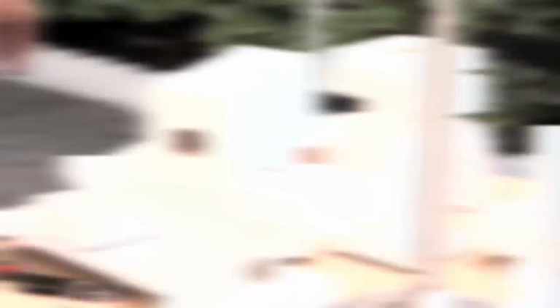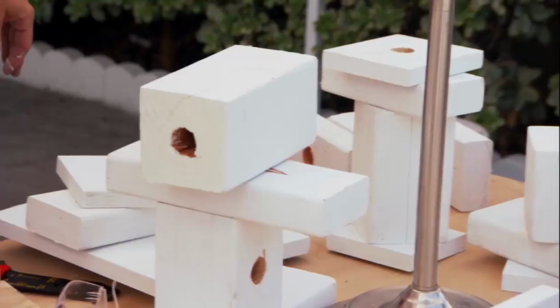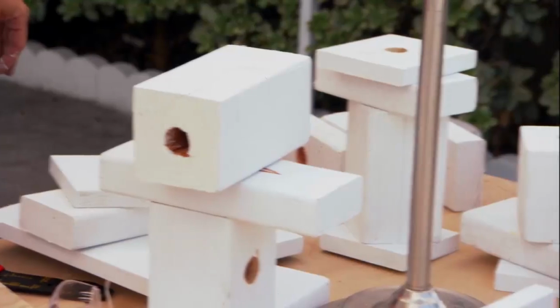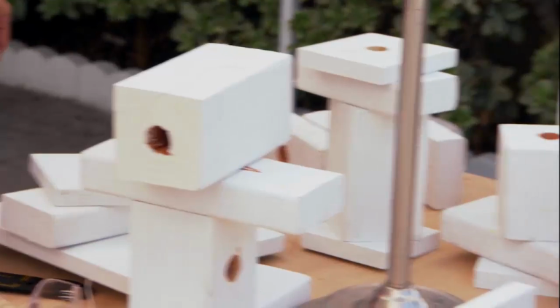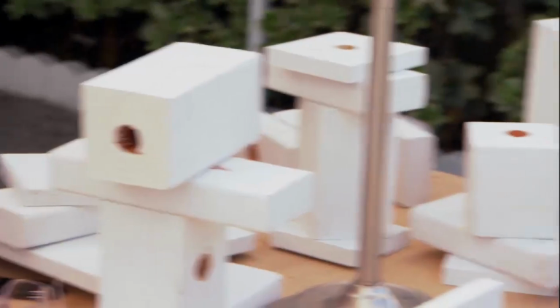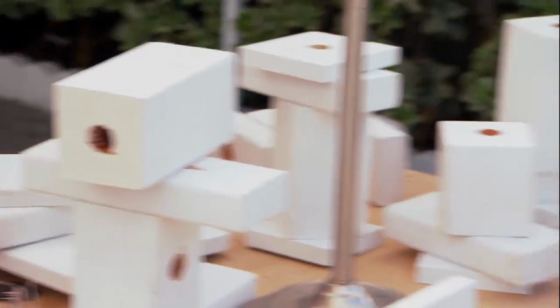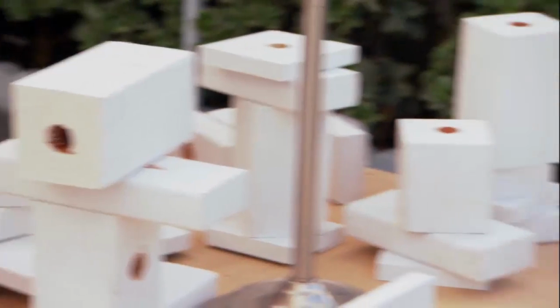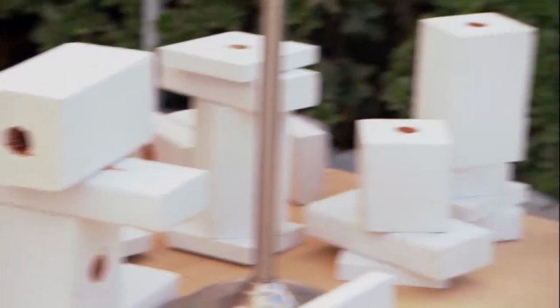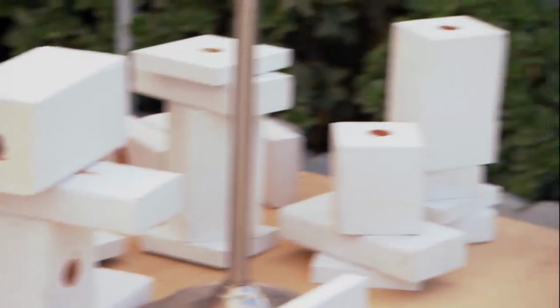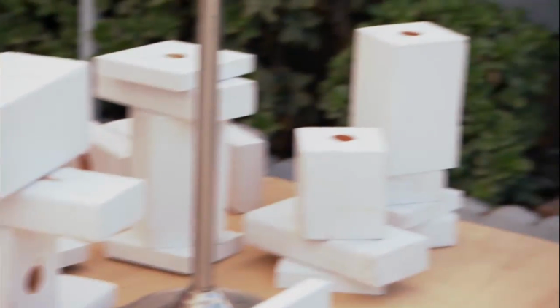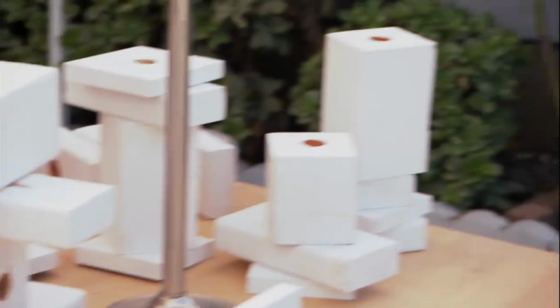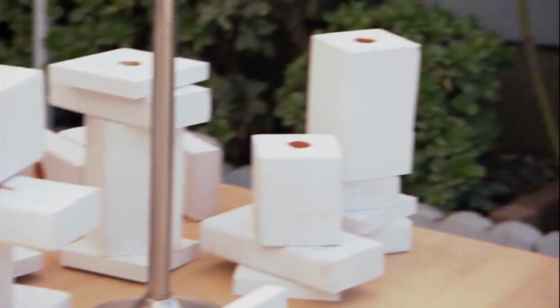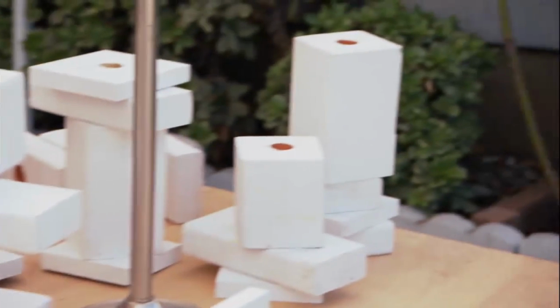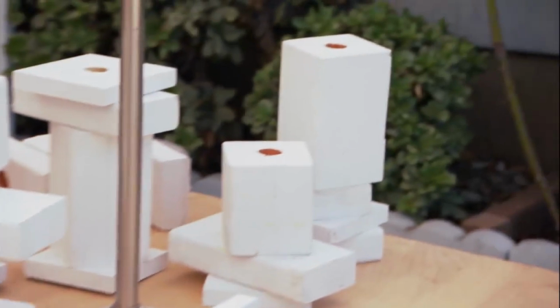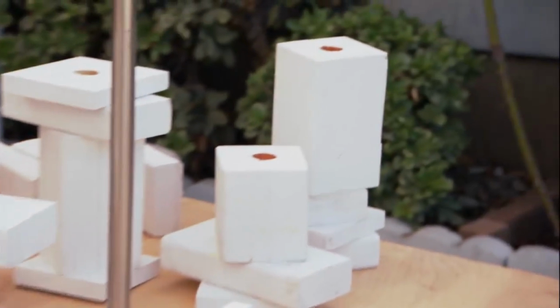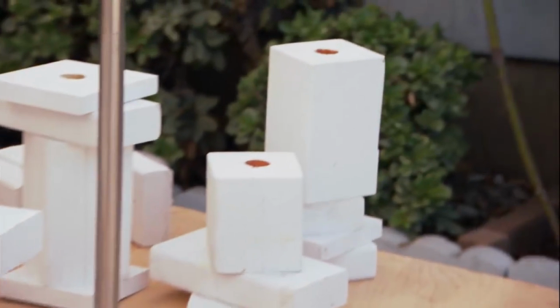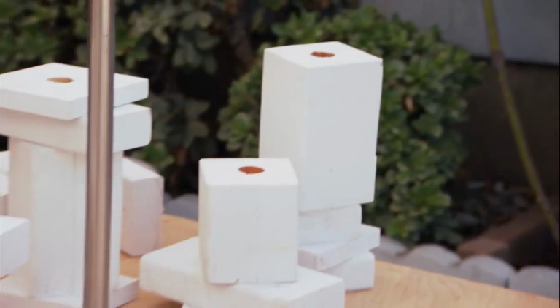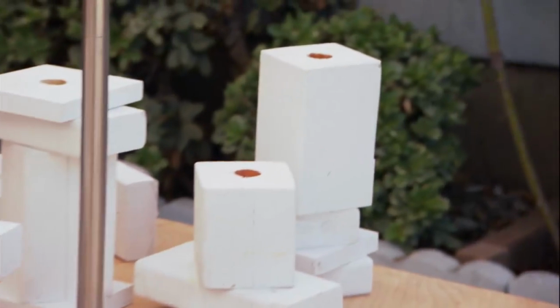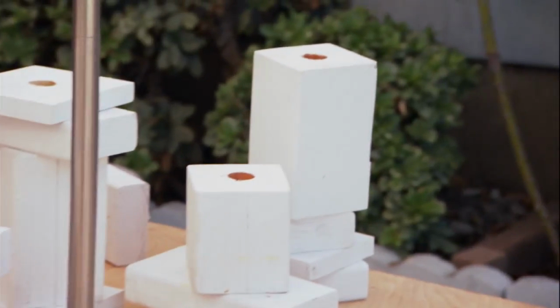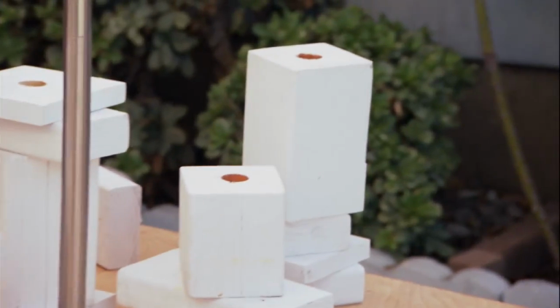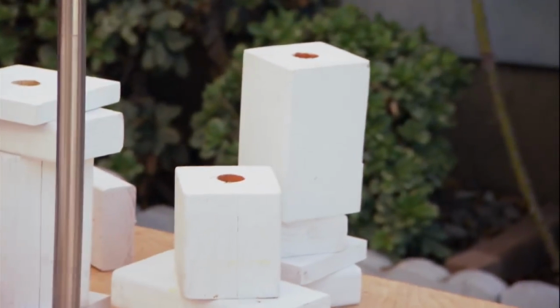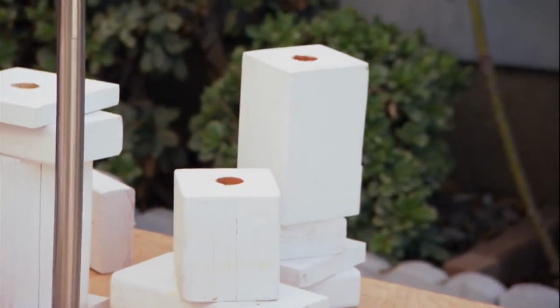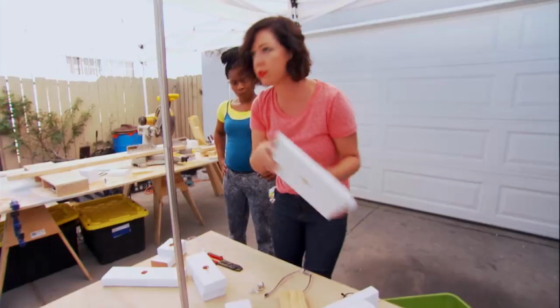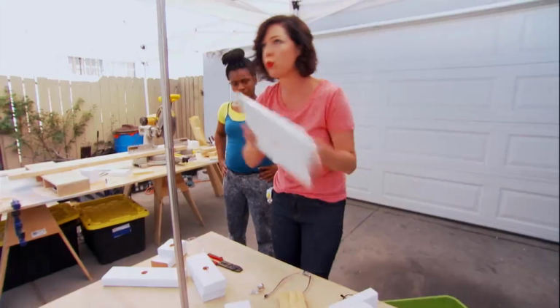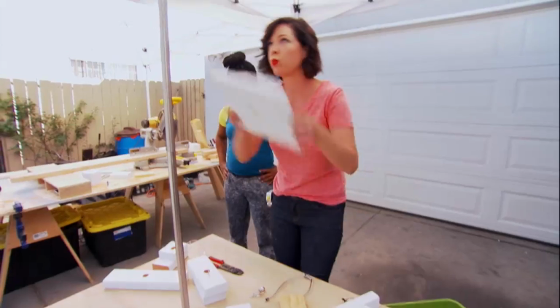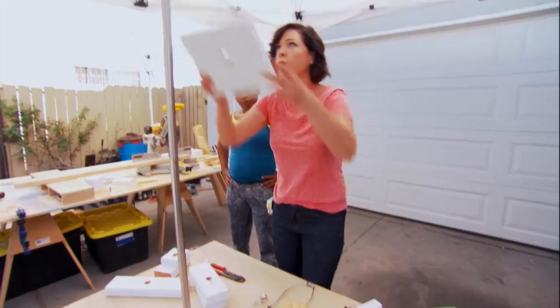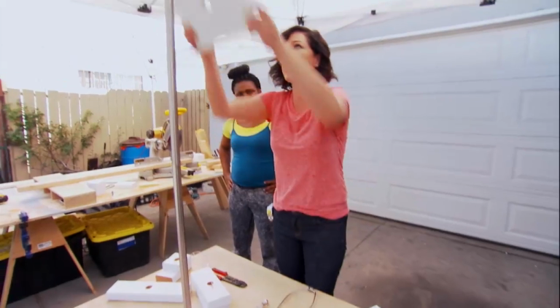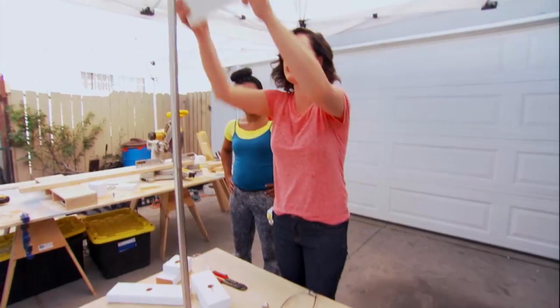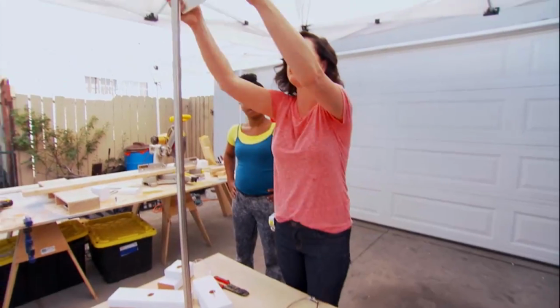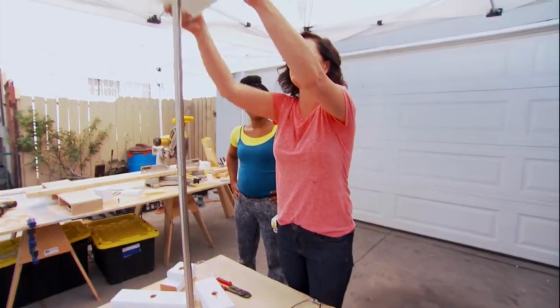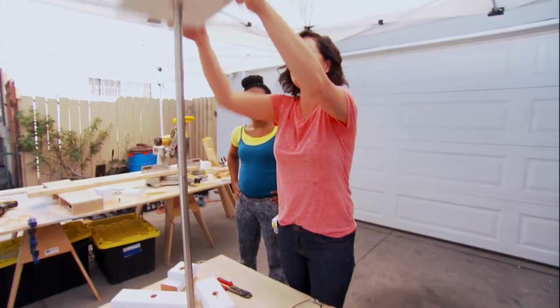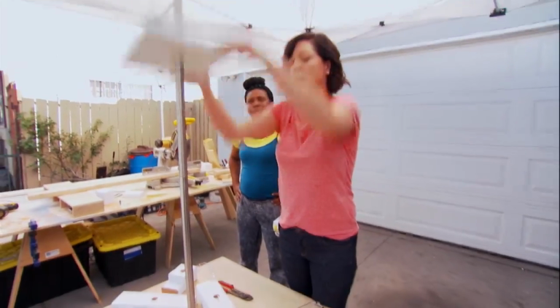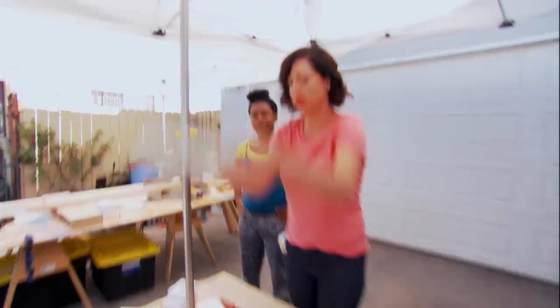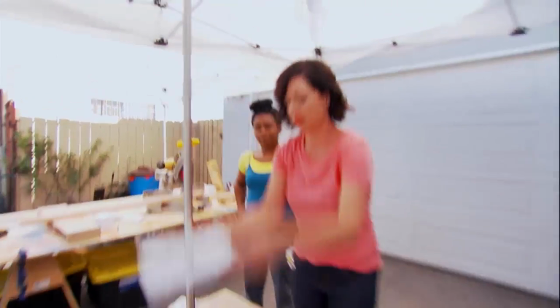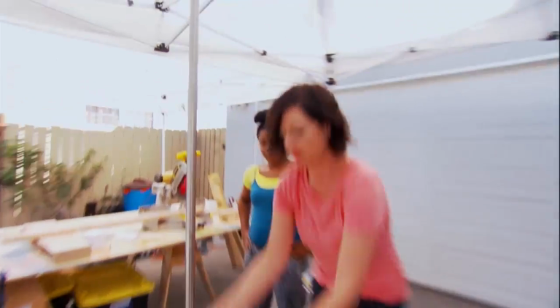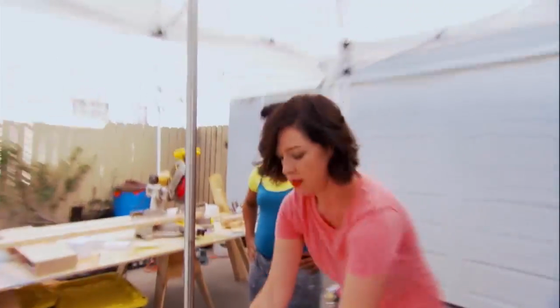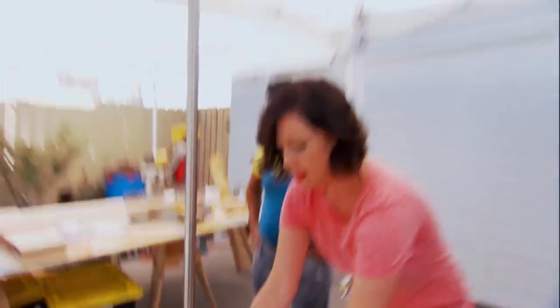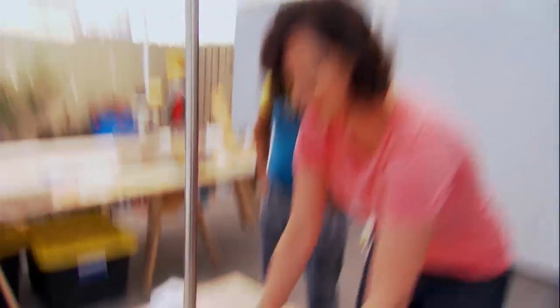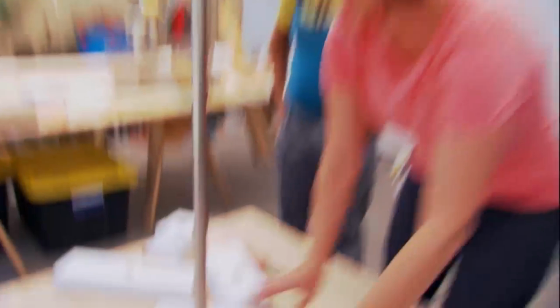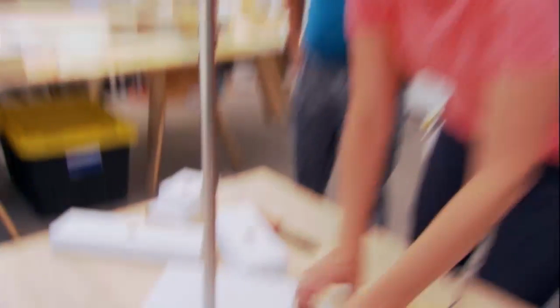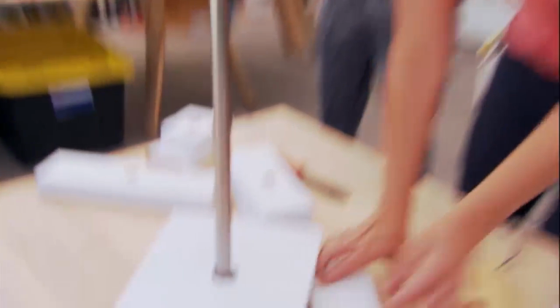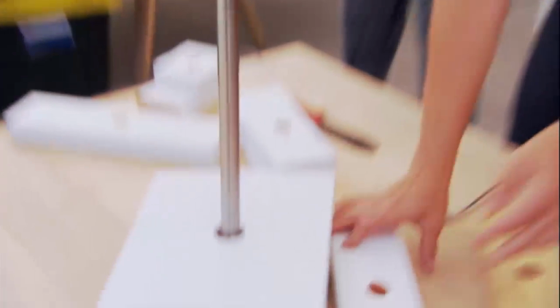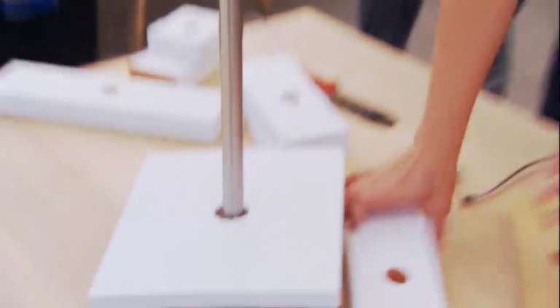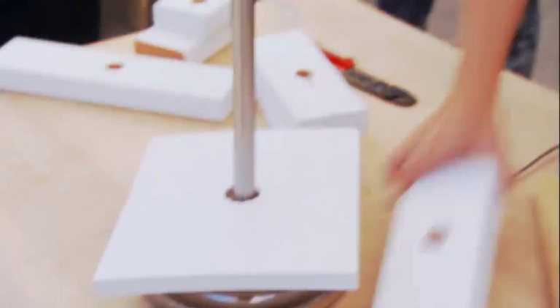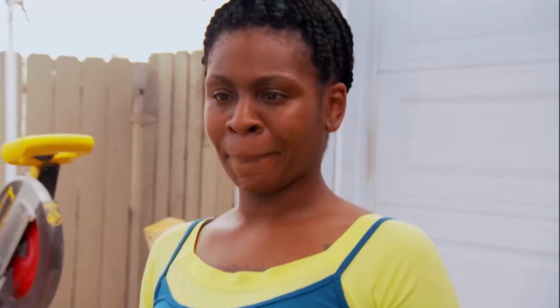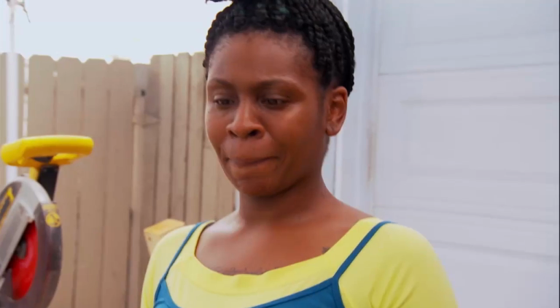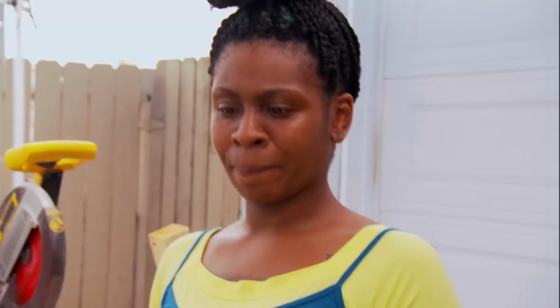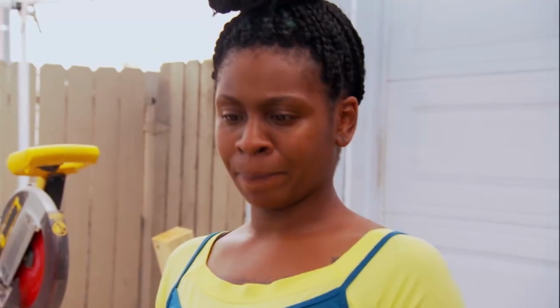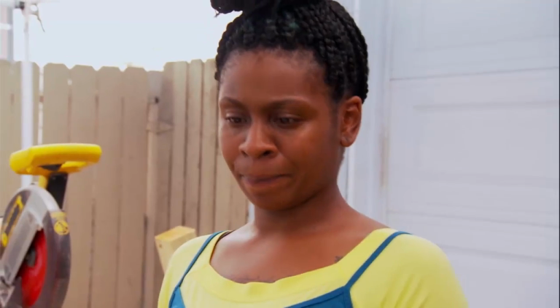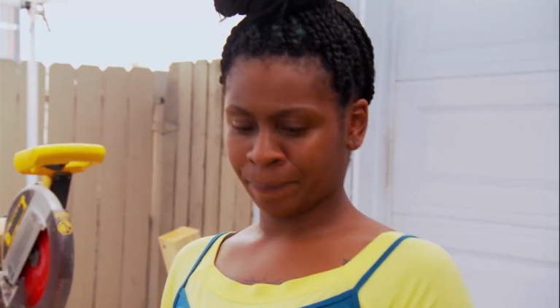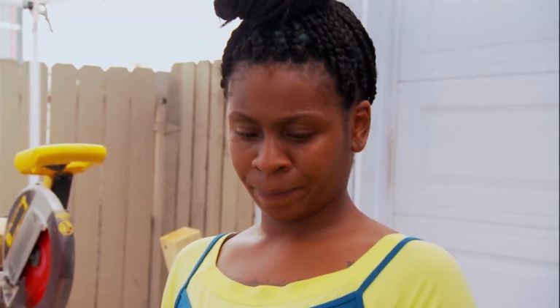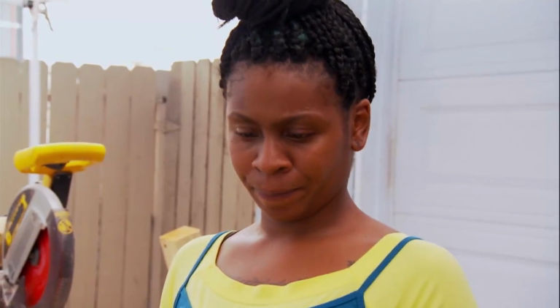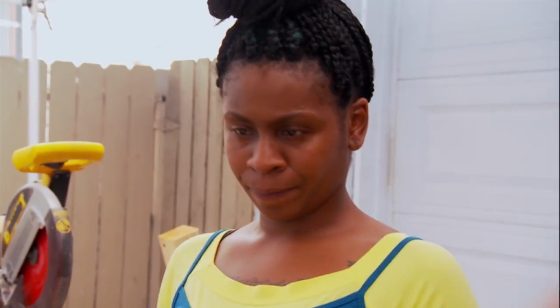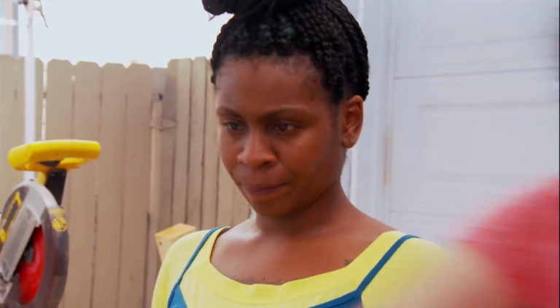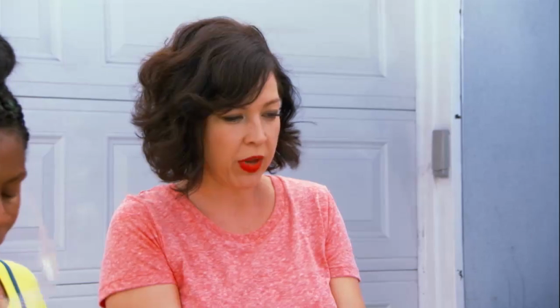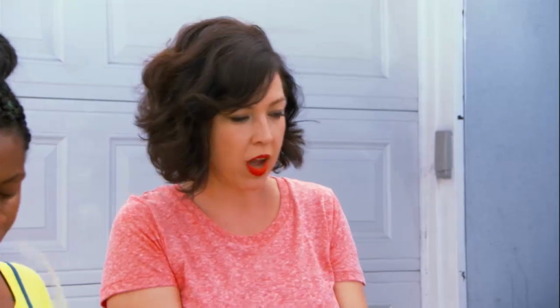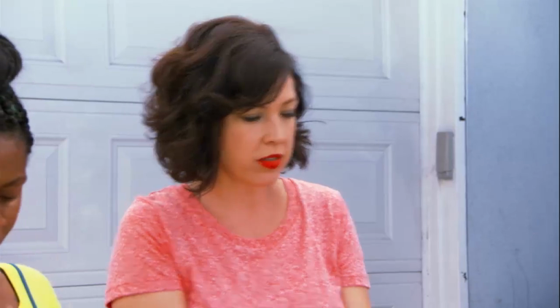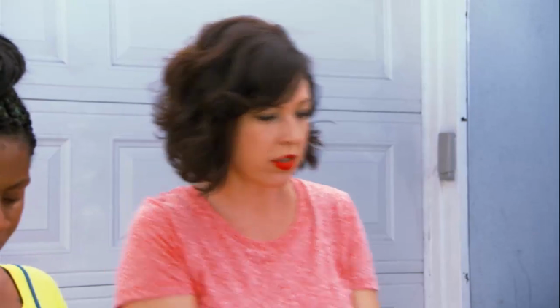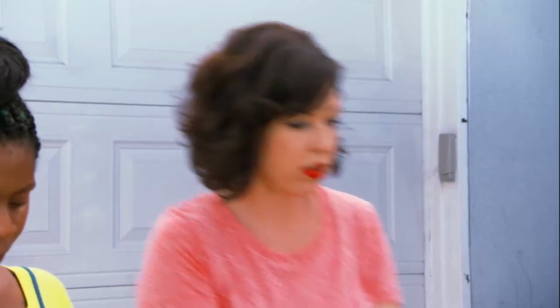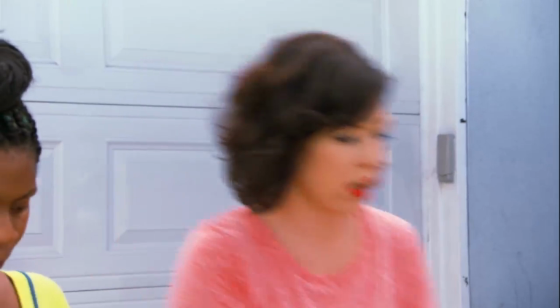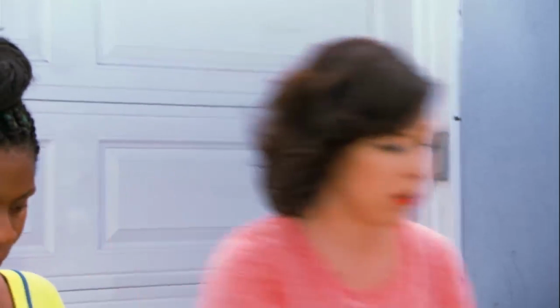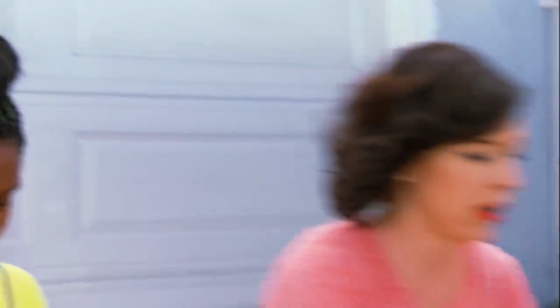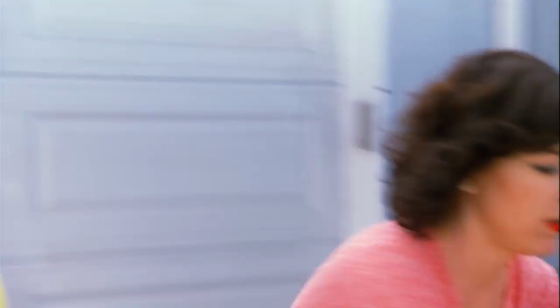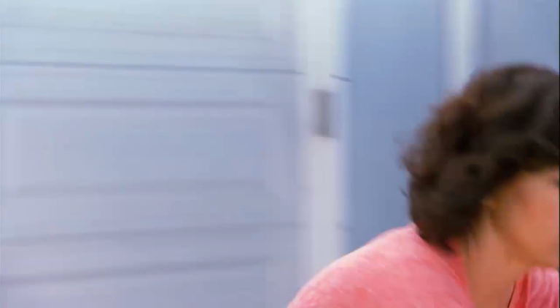Now we're going to stack some blocks randomly, and I want your inner Picasso to come out.